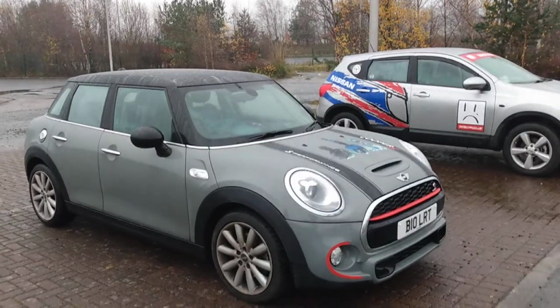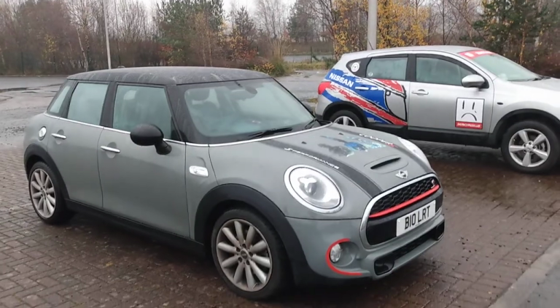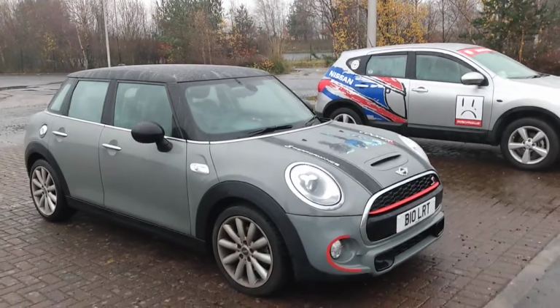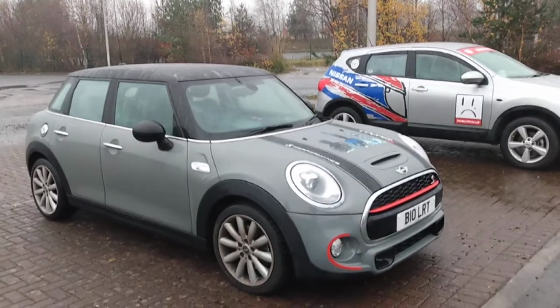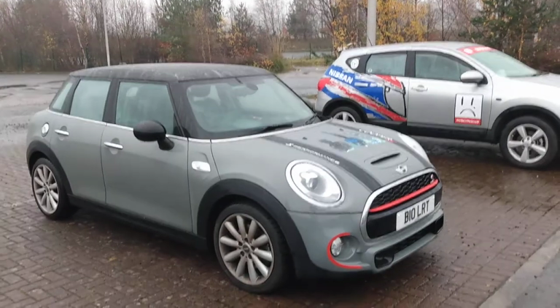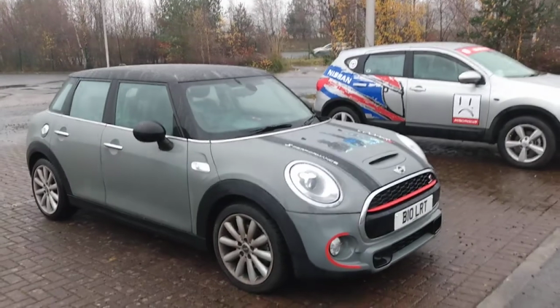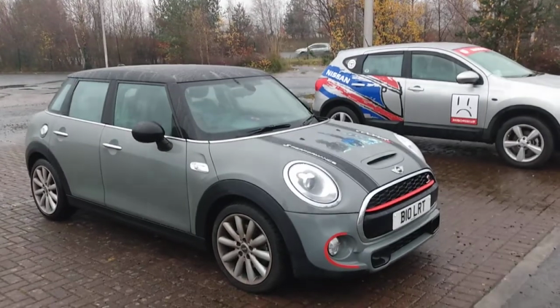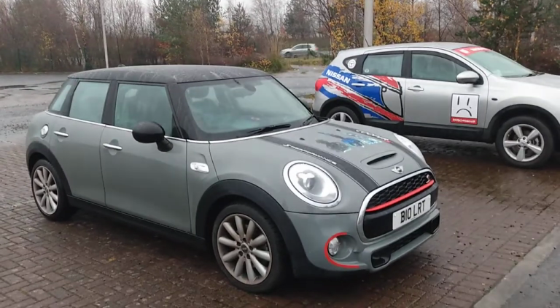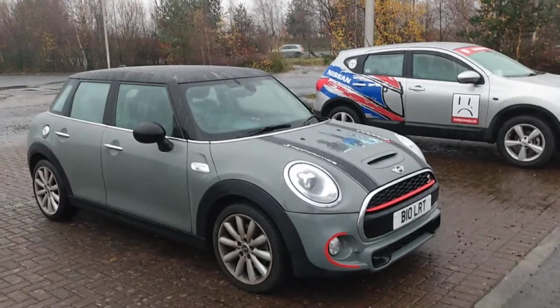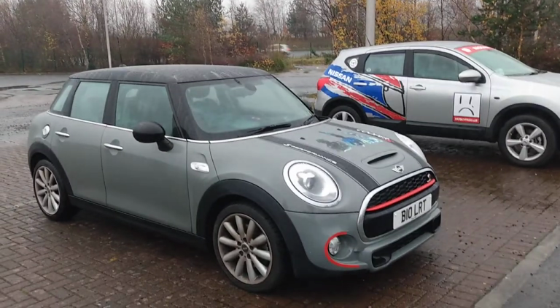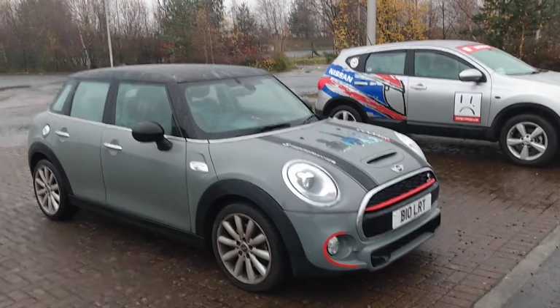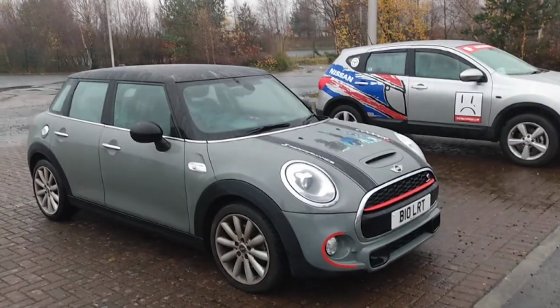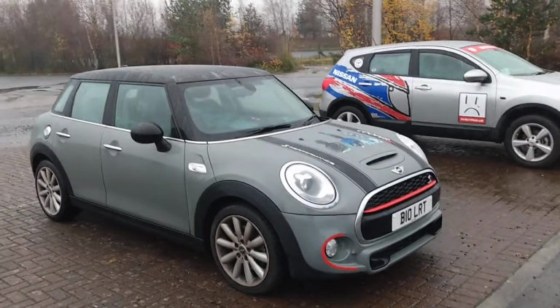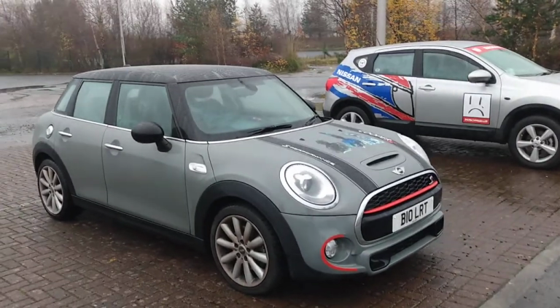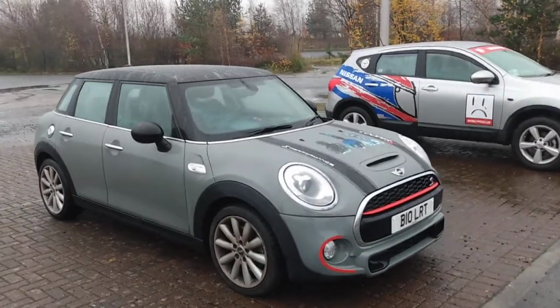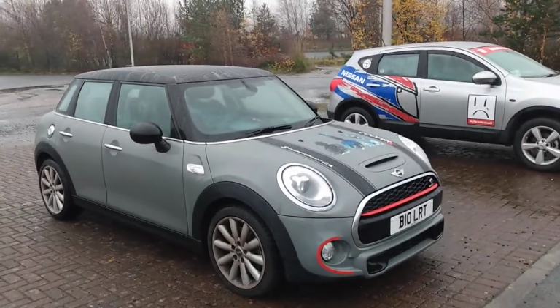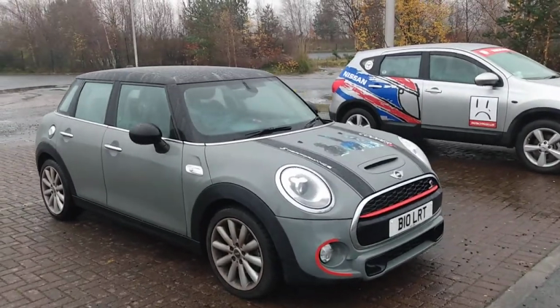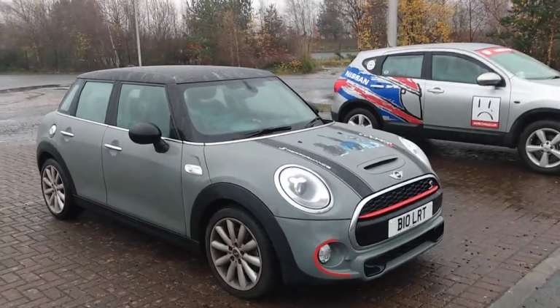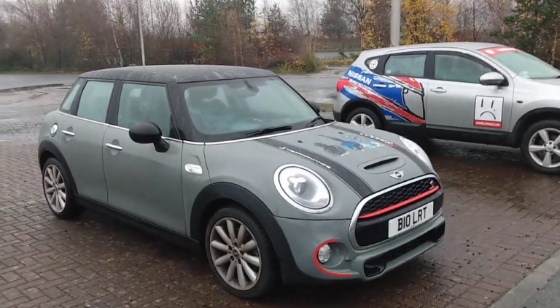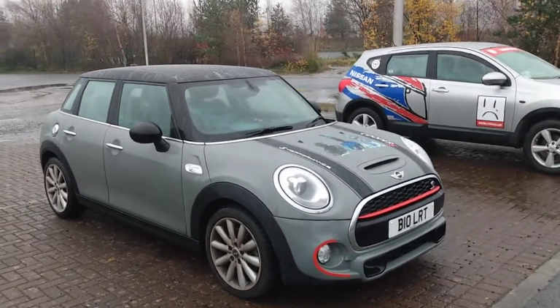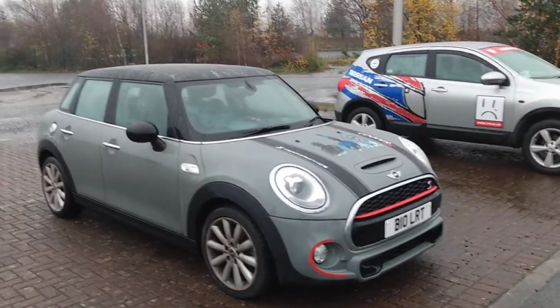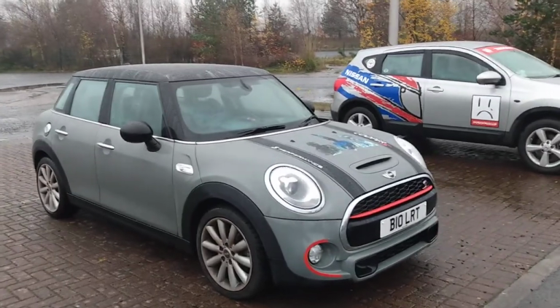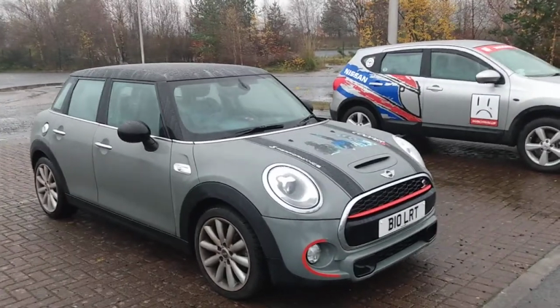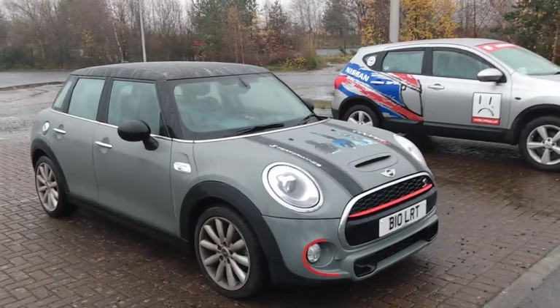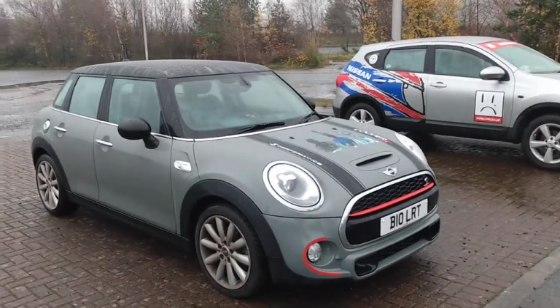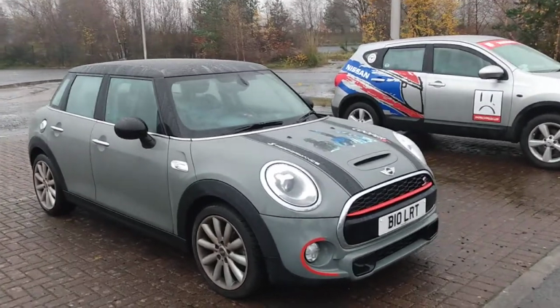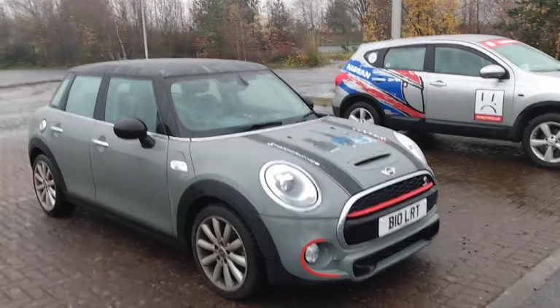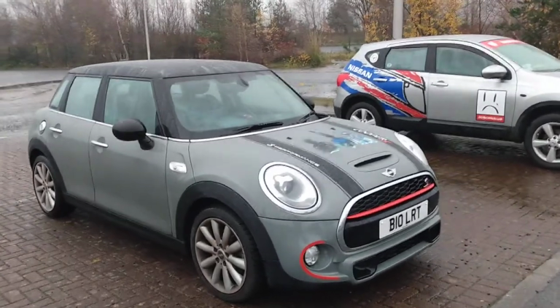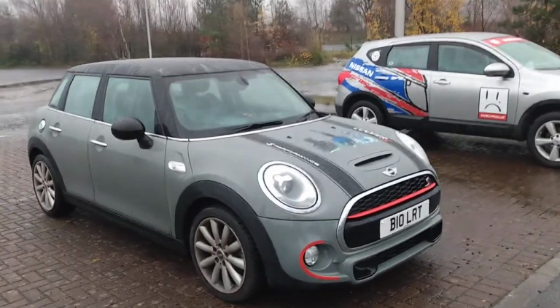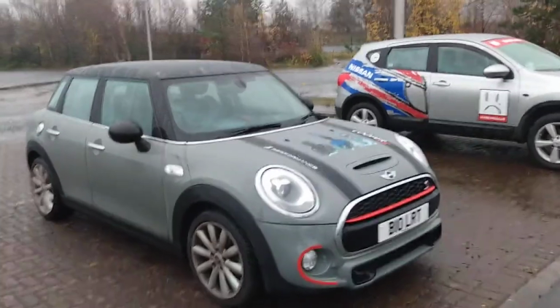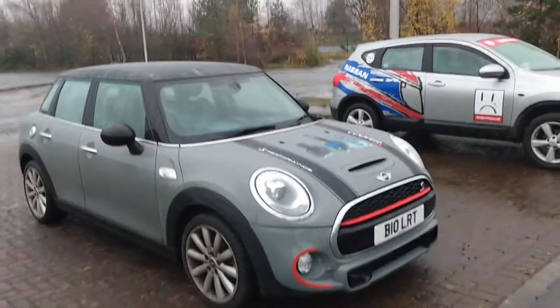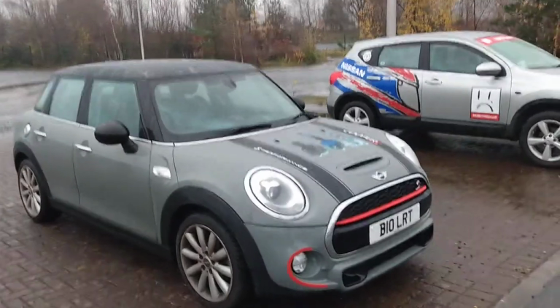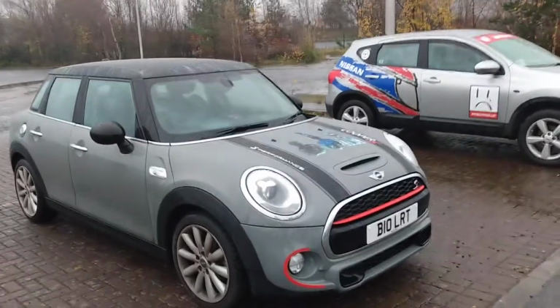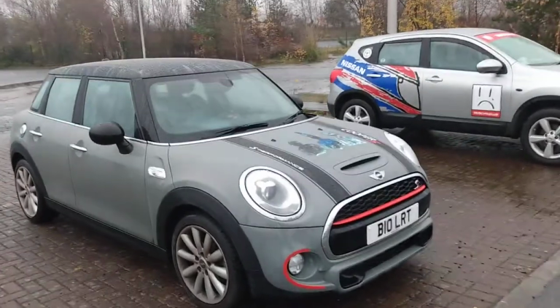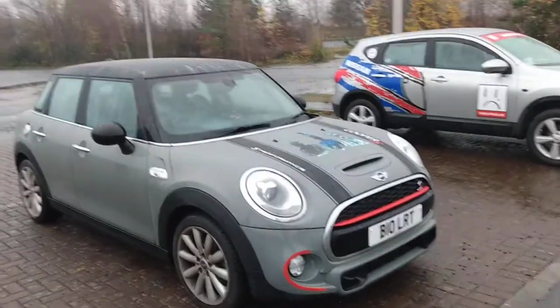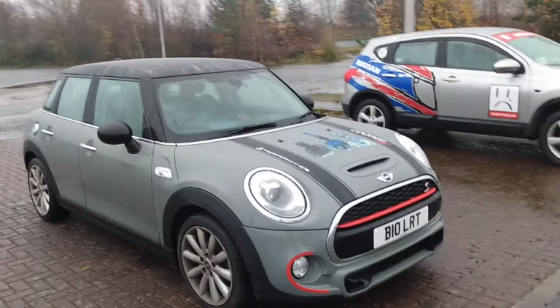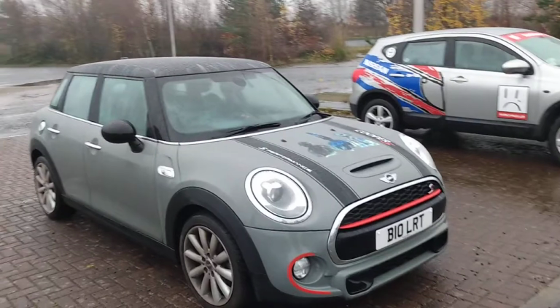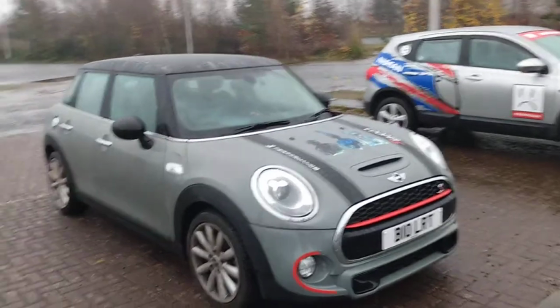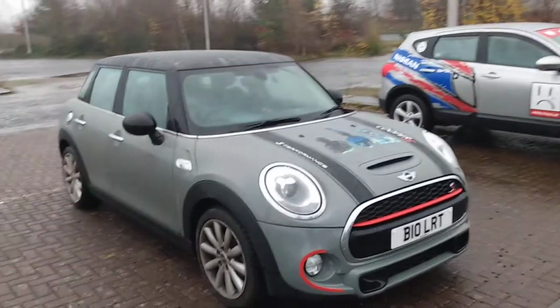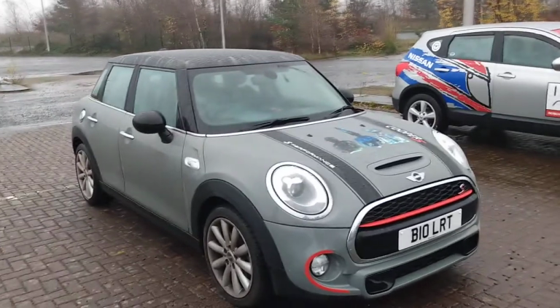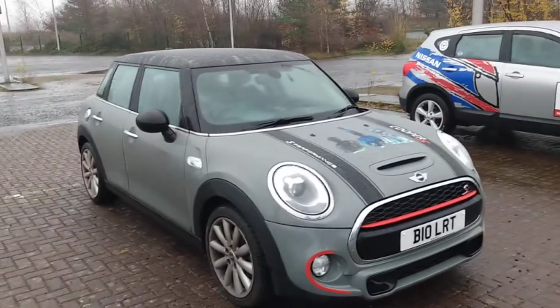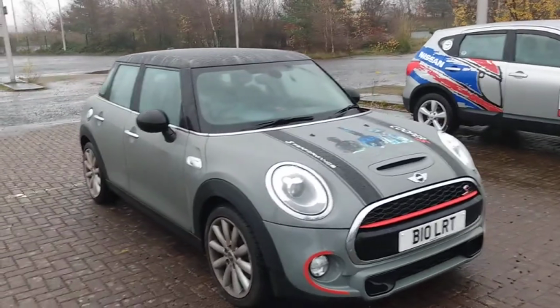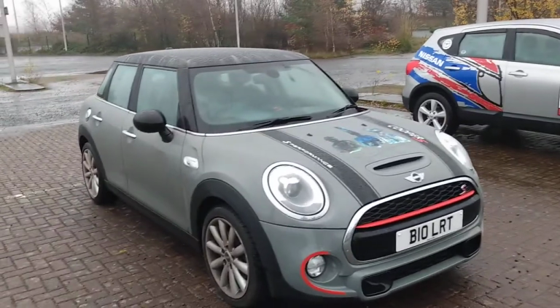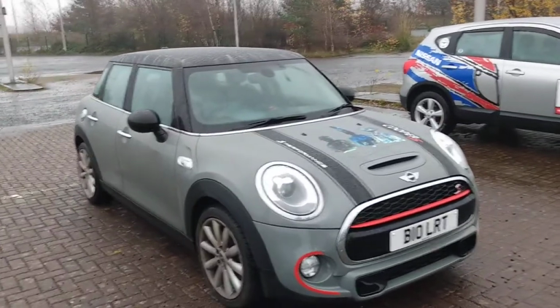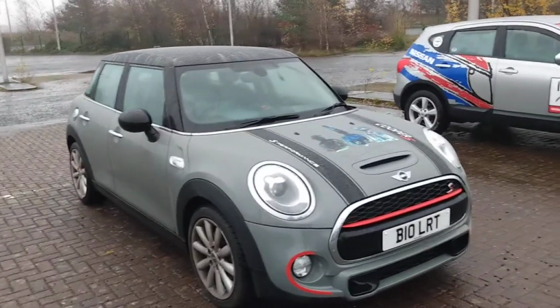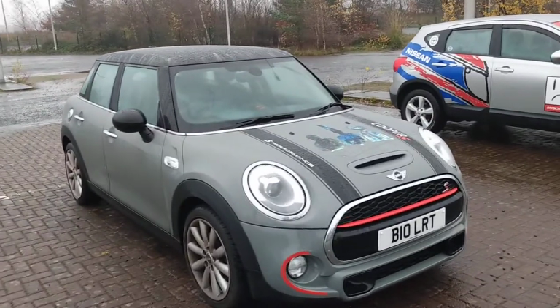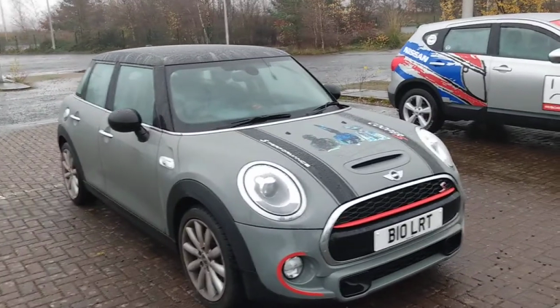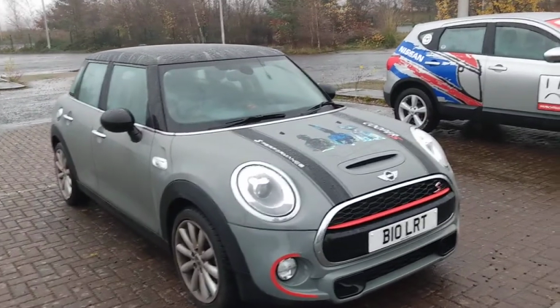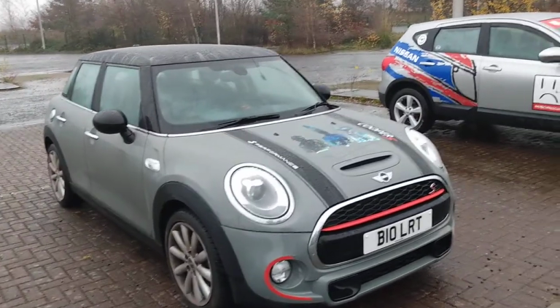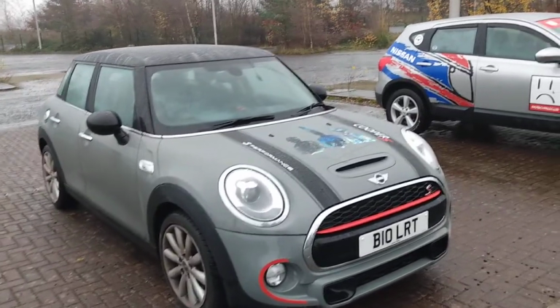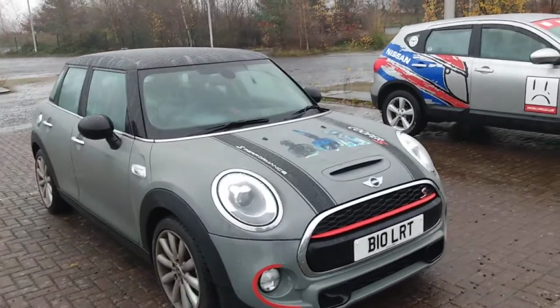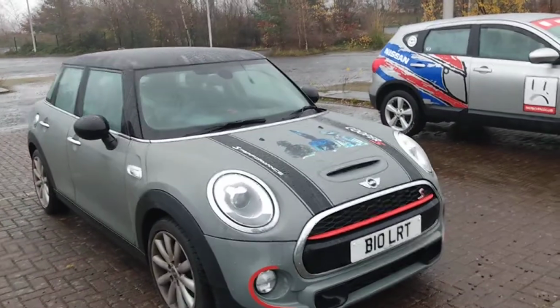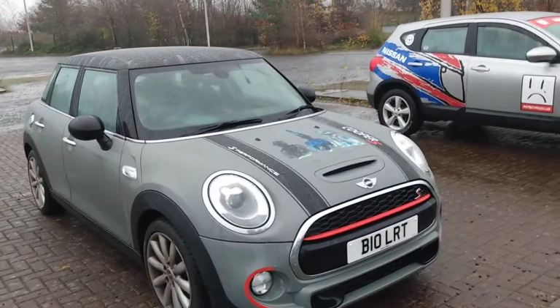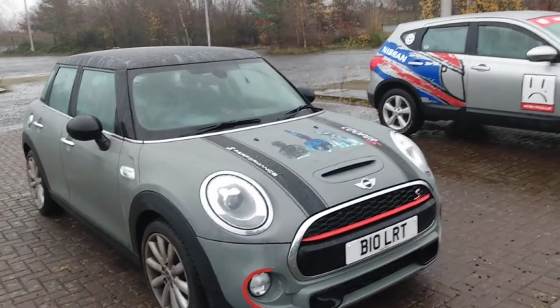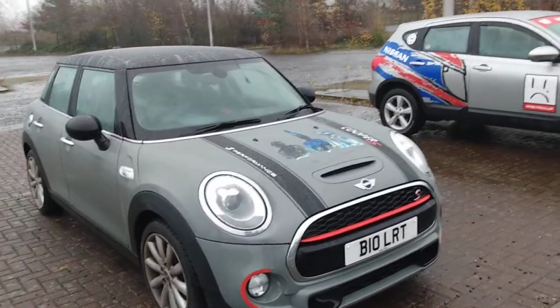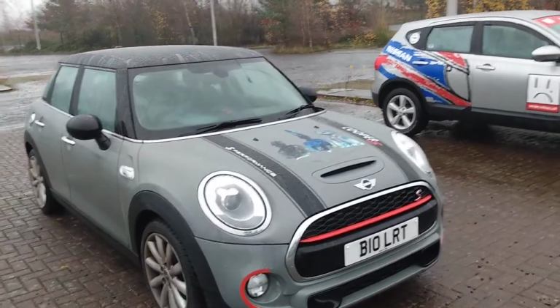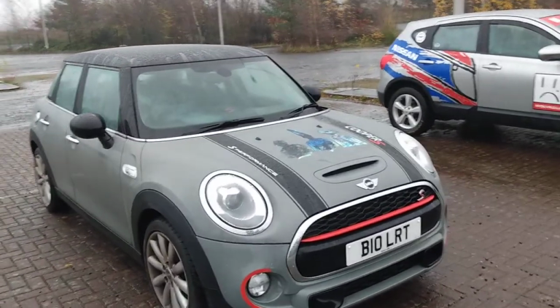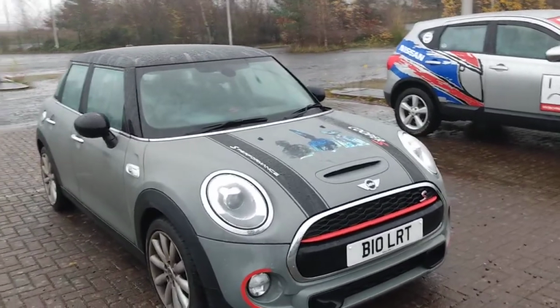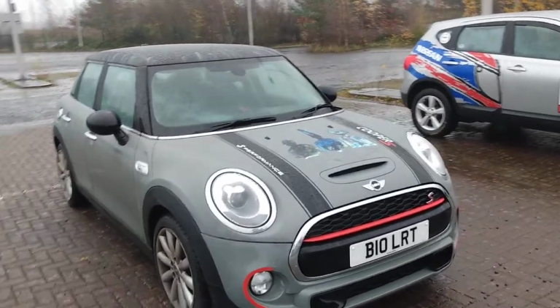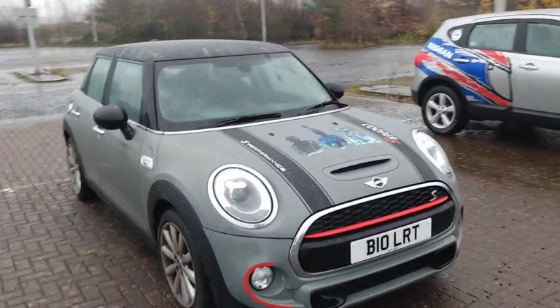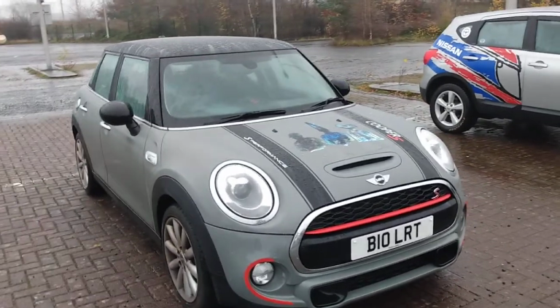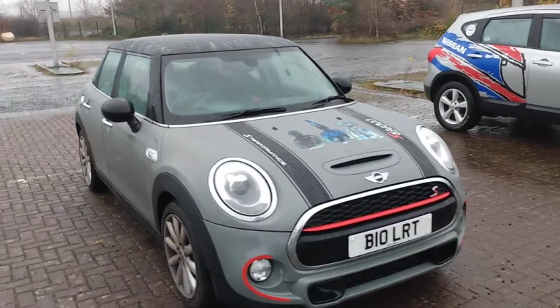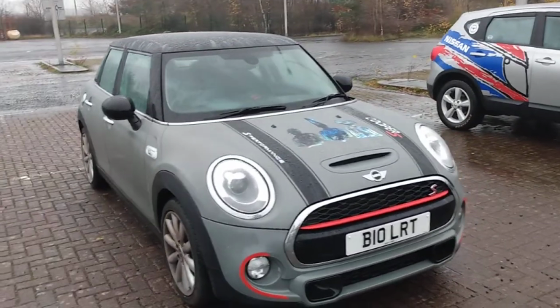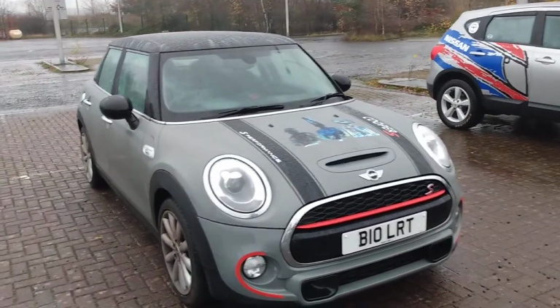So that's just a quick walk-around review of the Mini F55. I still like the Minis and one day I will get another one.